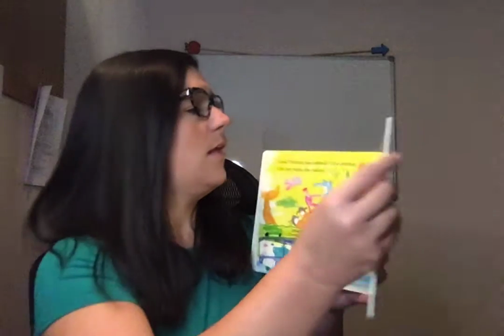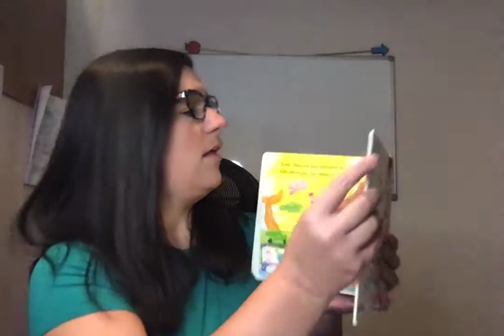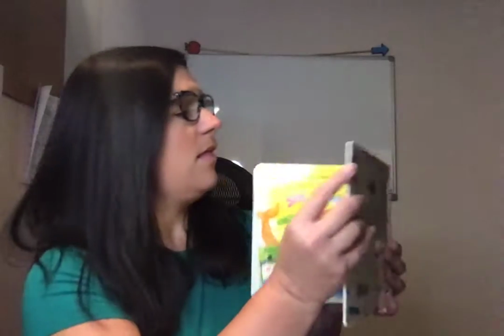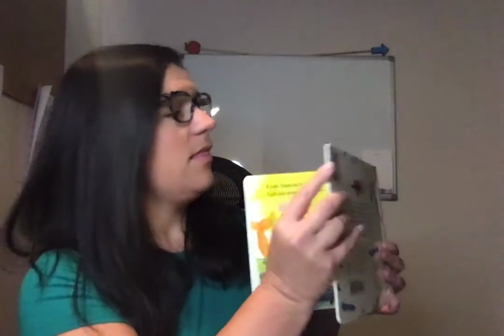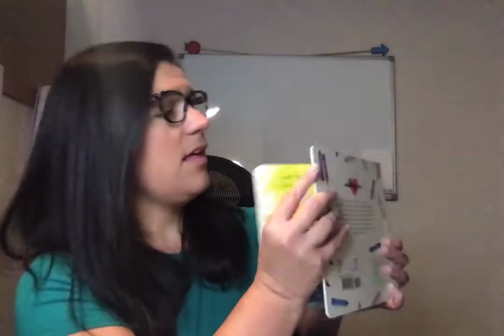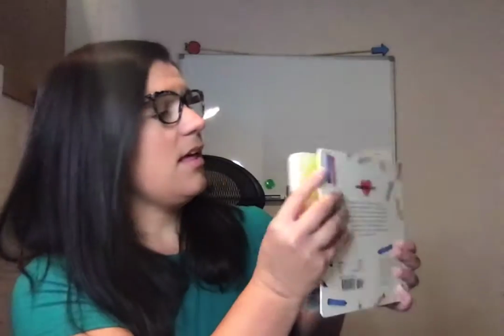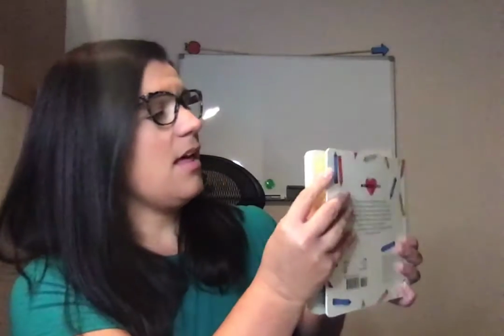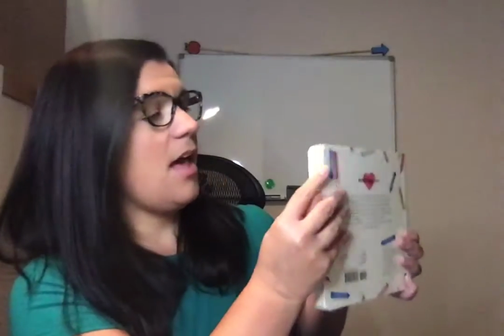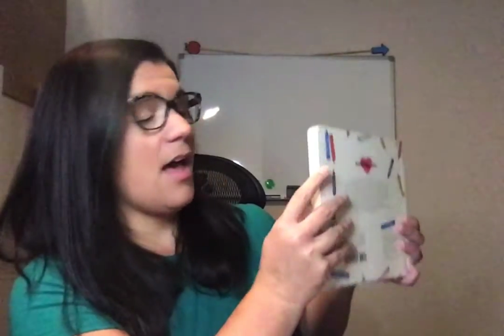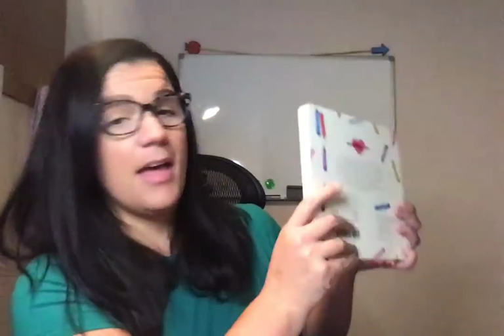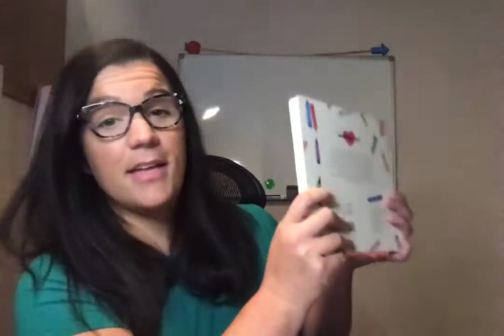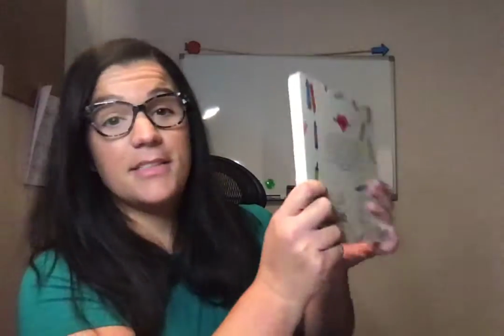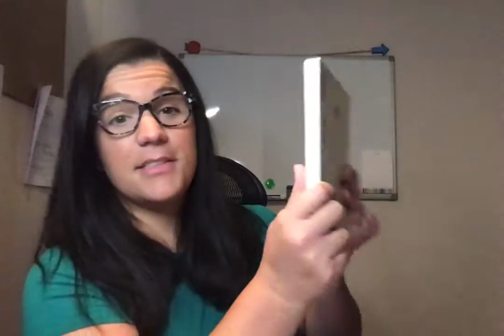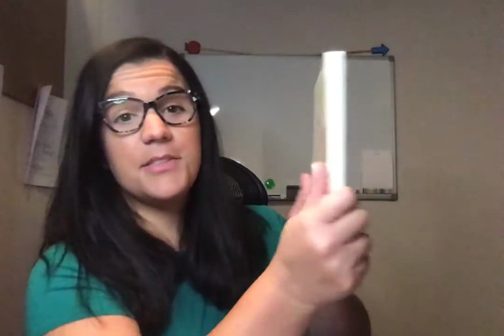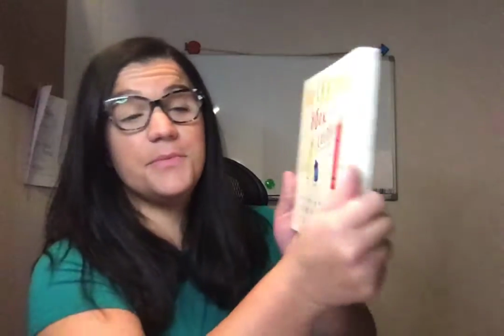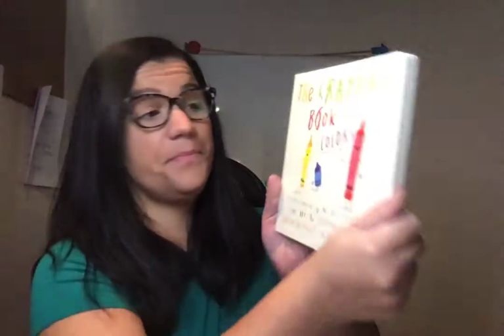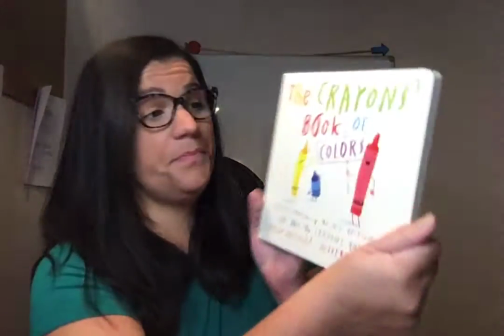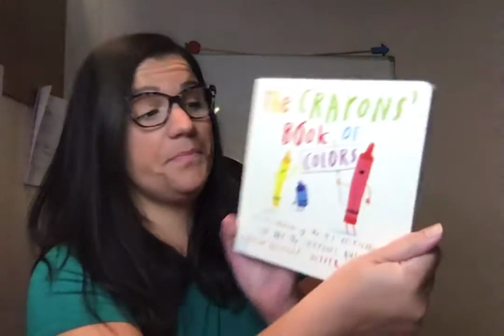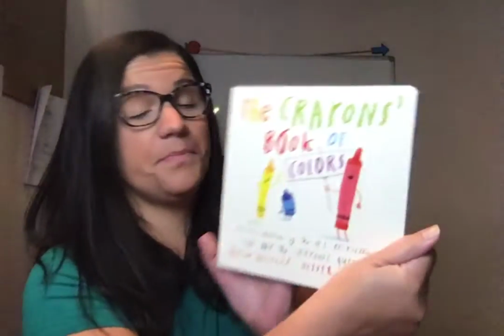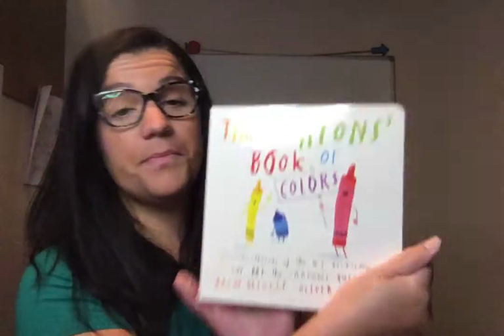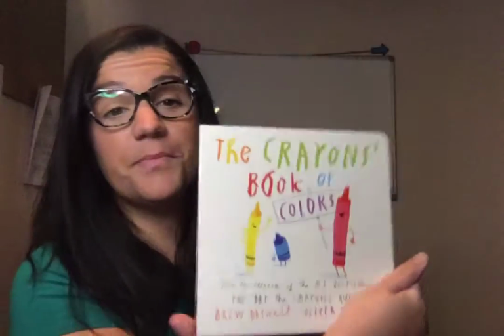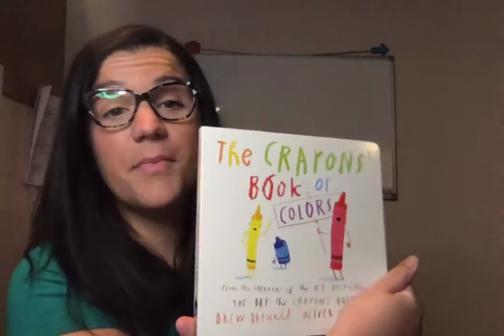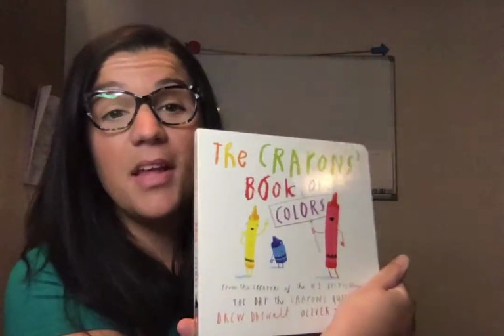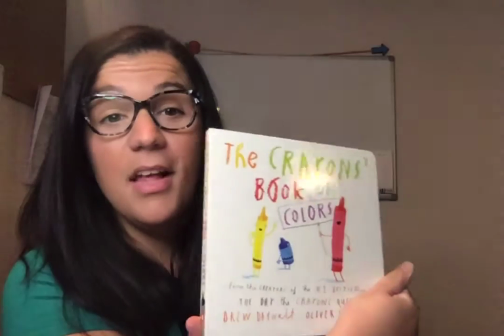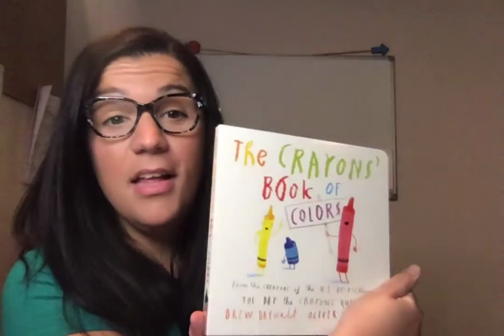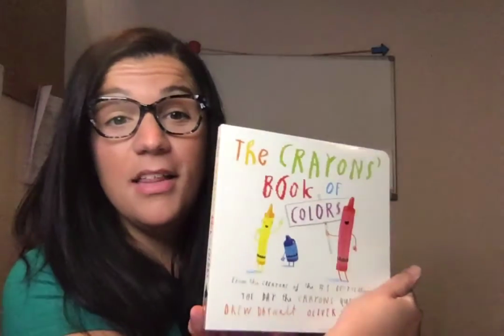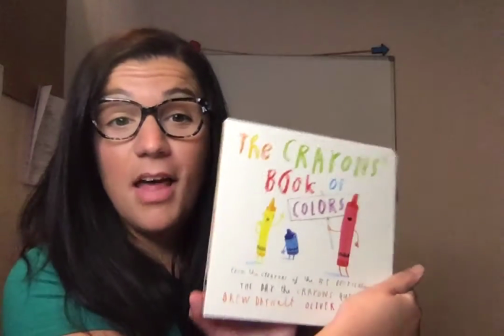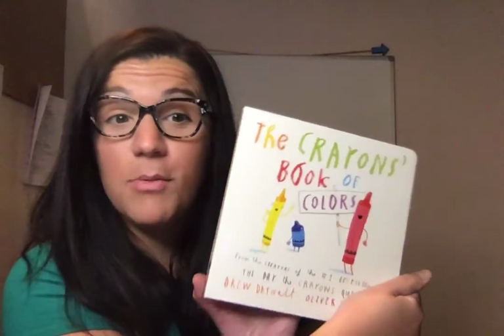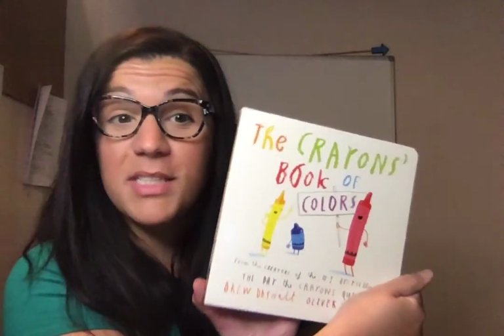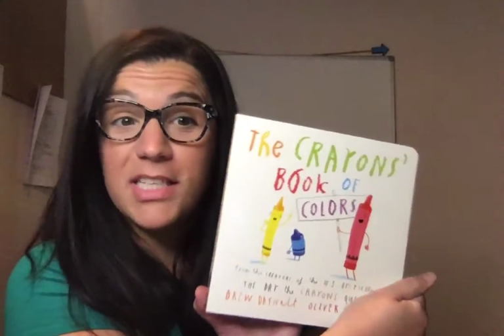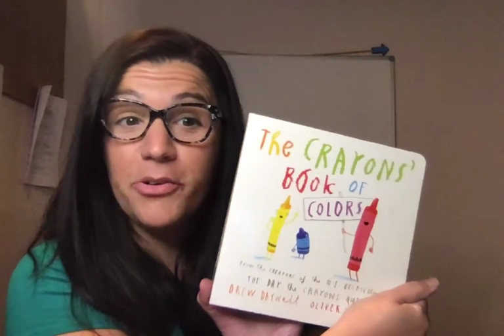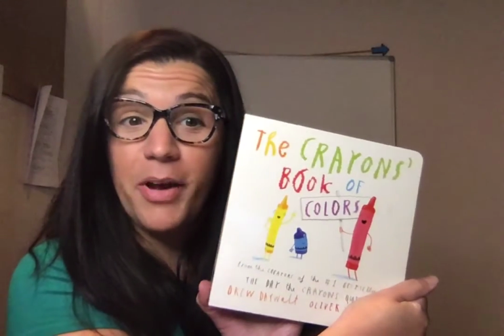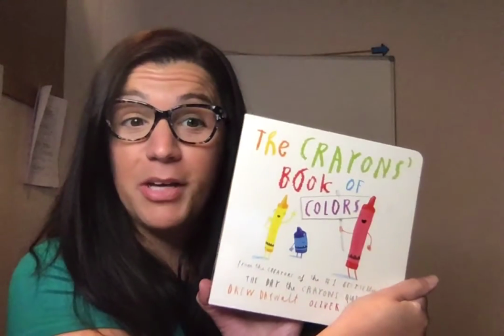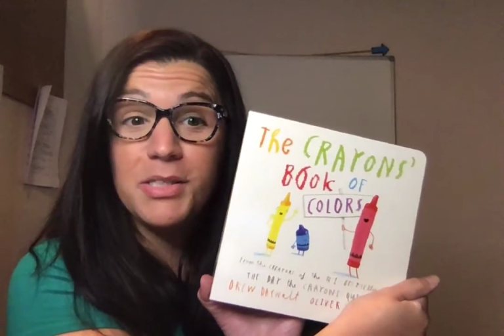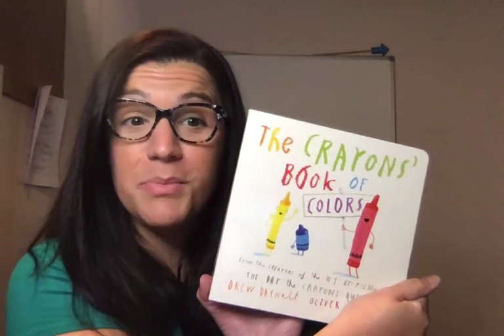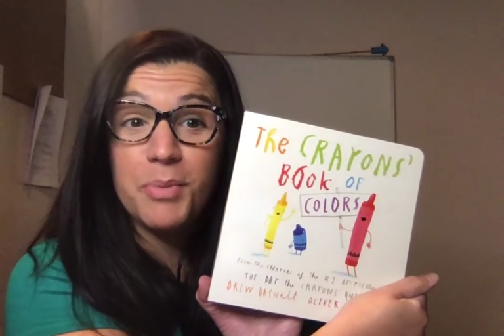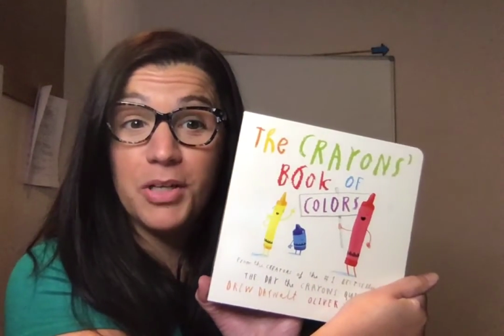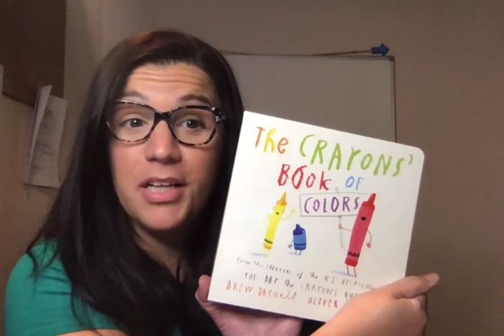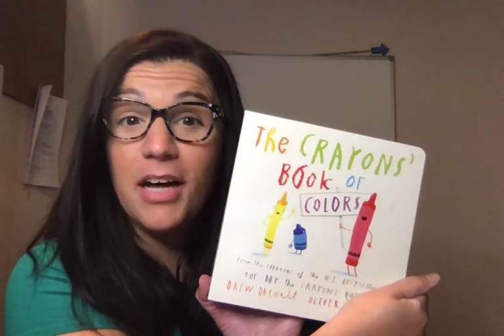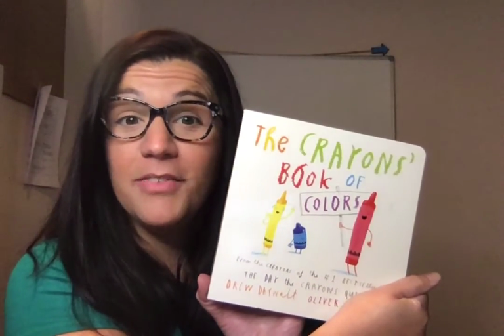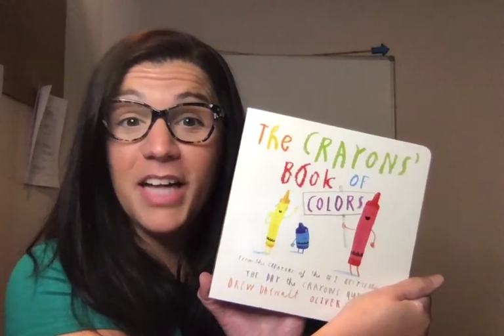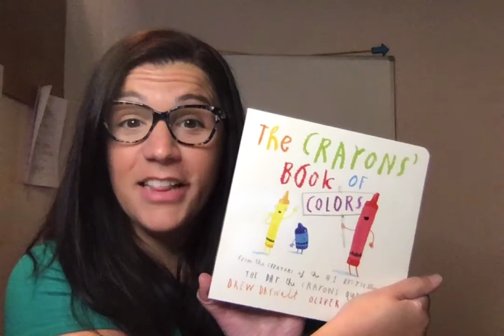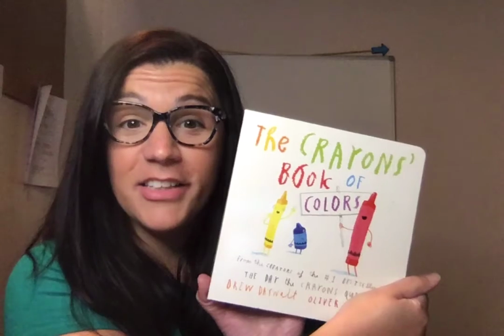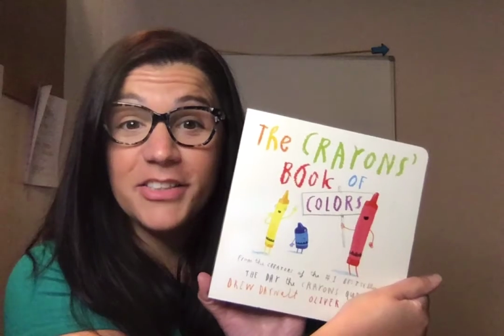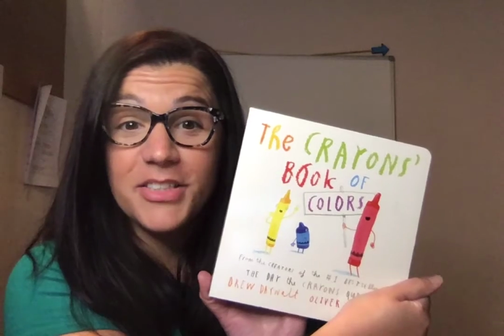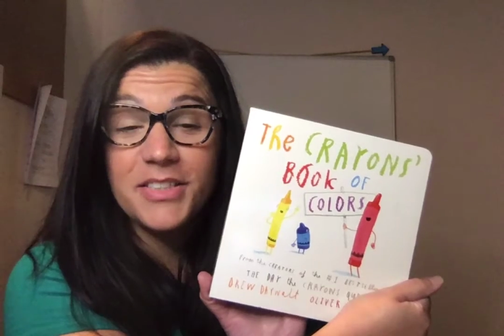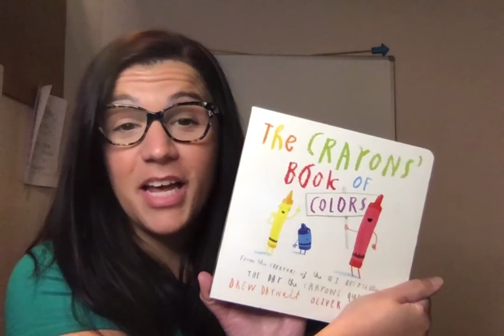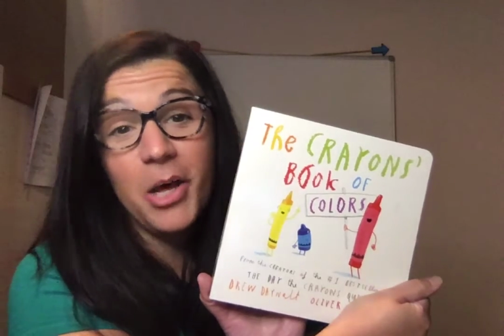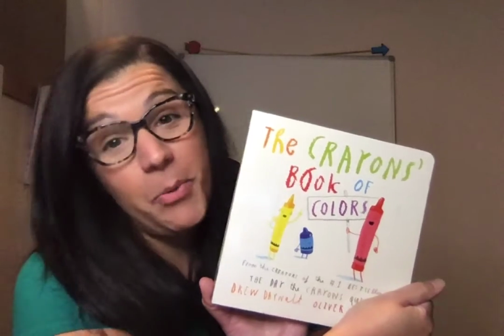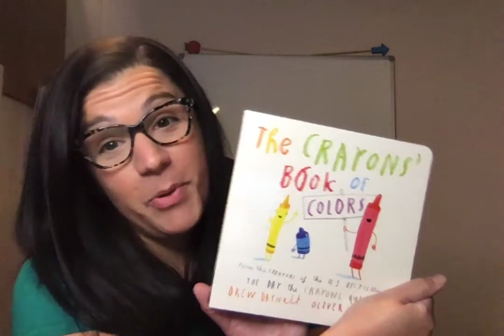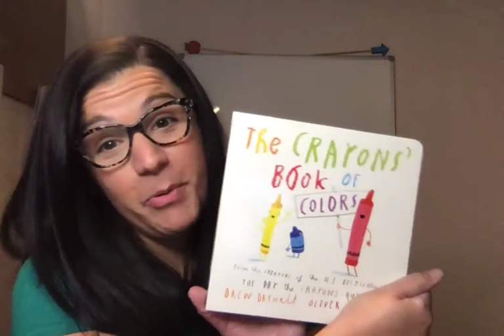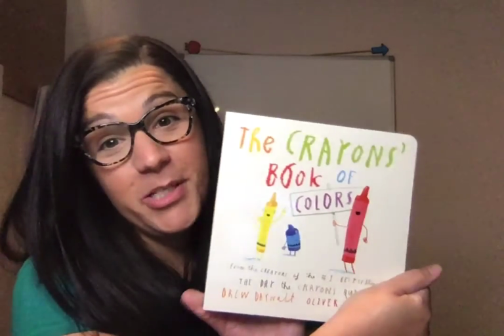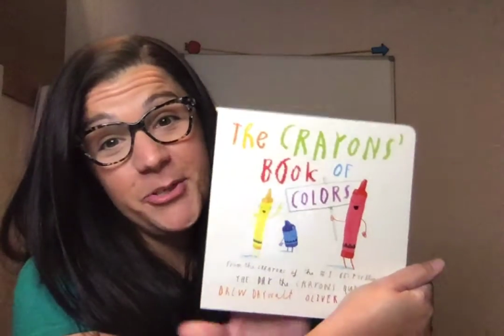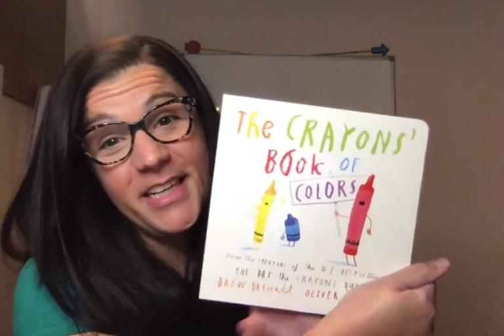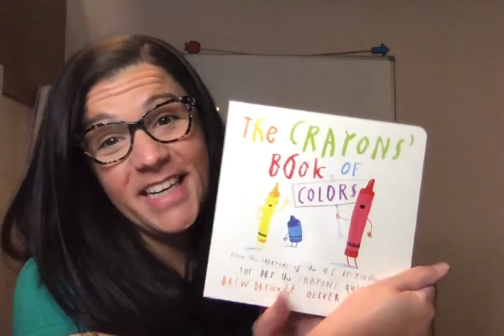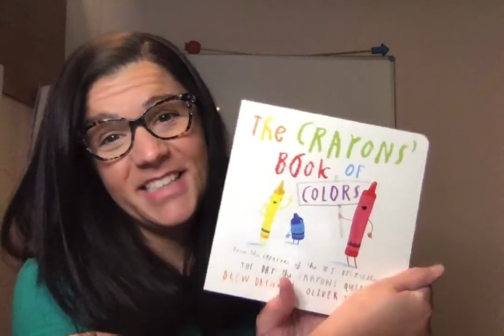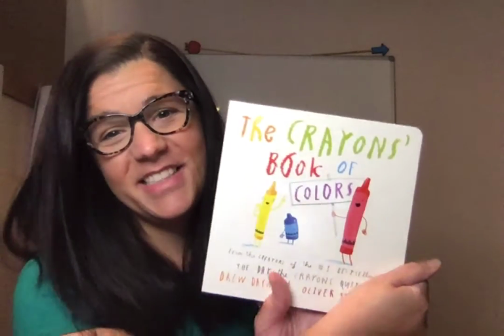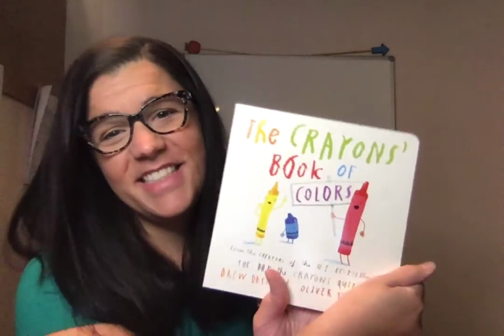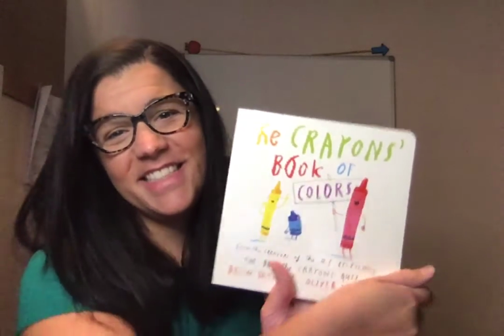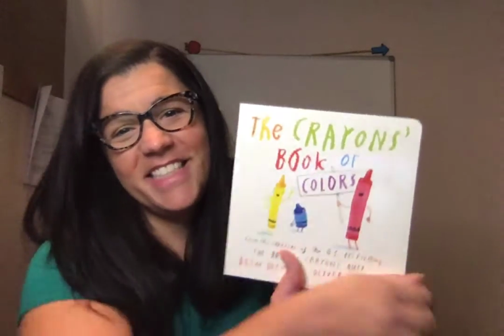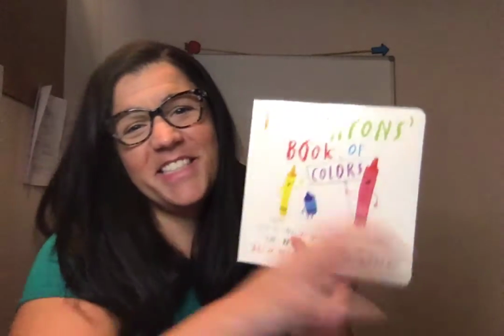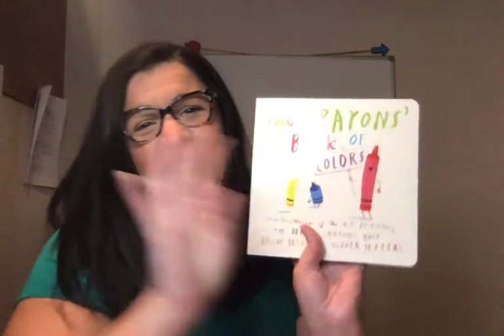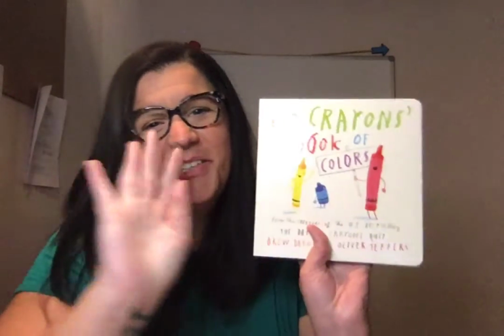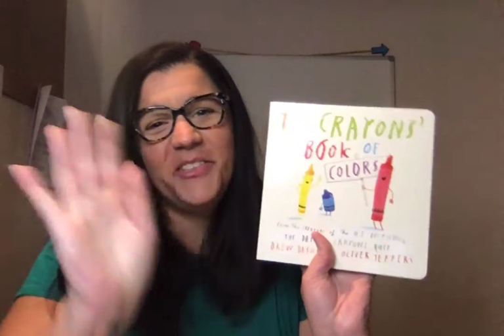The end. That was The Crayons Book of Colors. I hope you enjoyed it. See you soon.